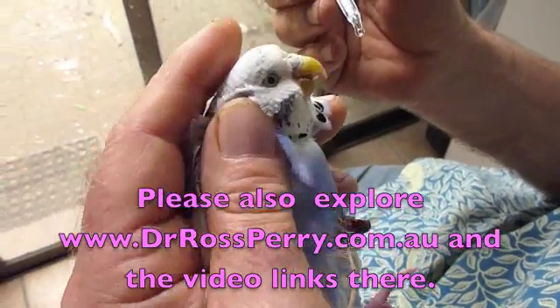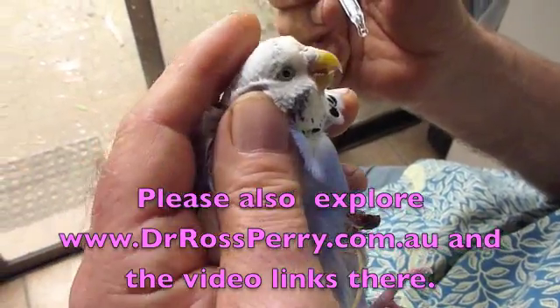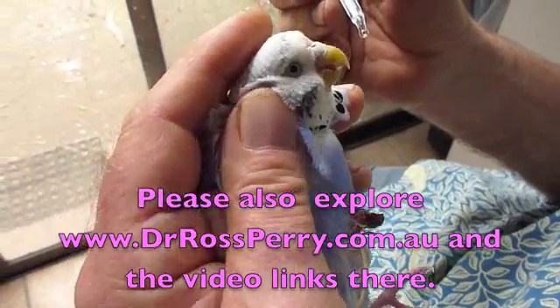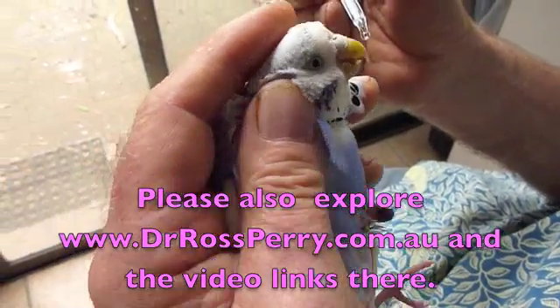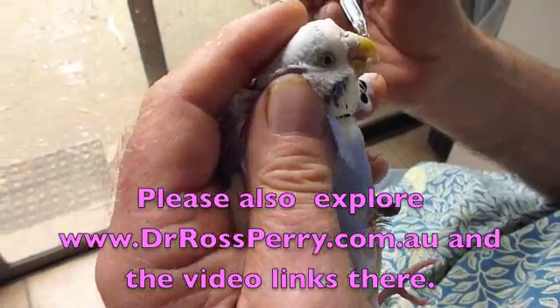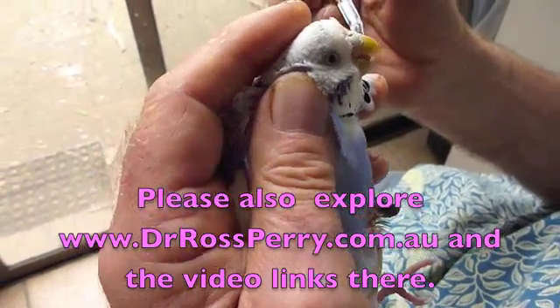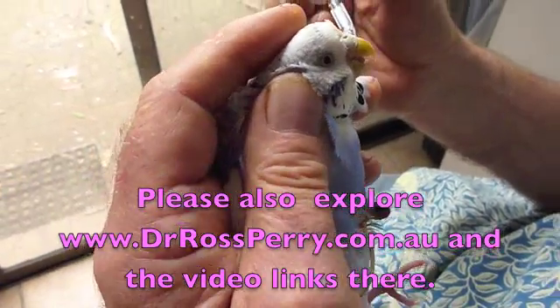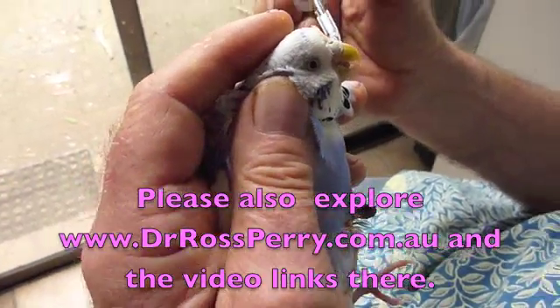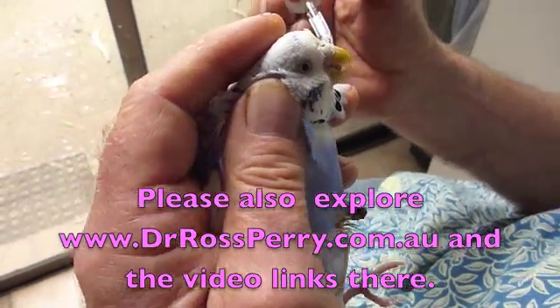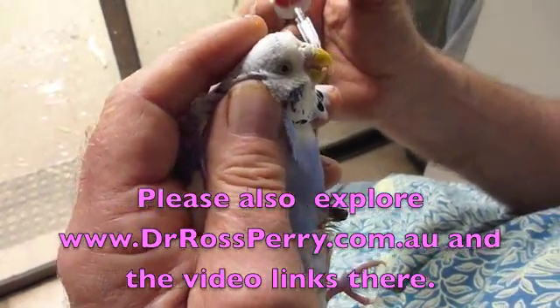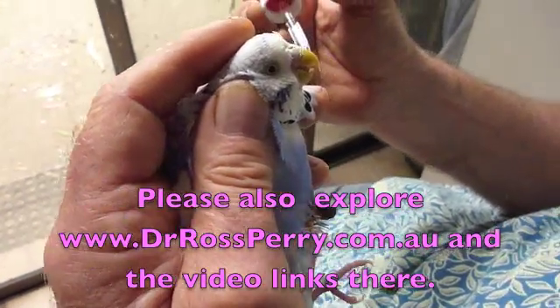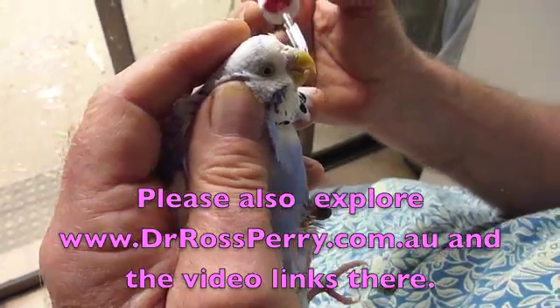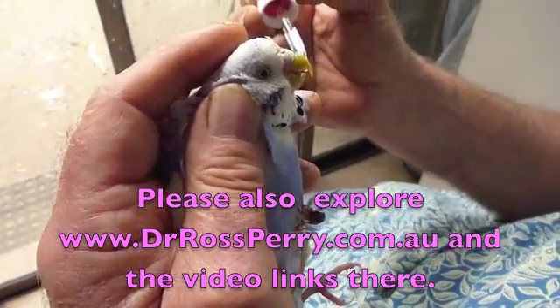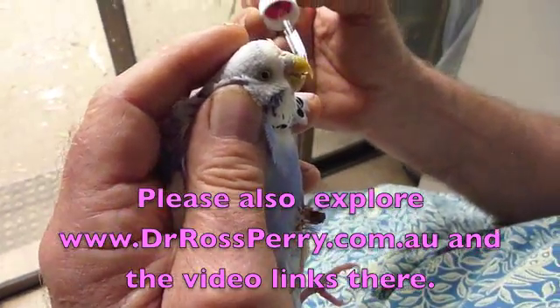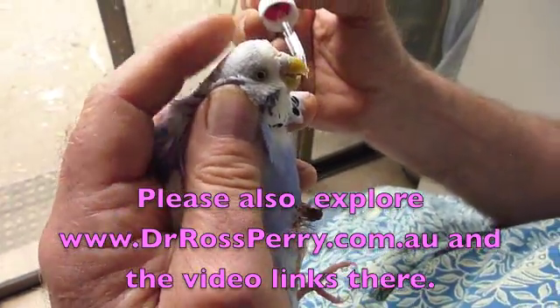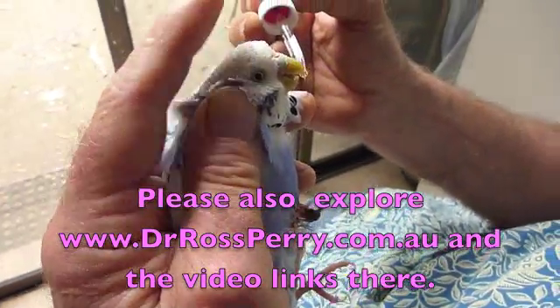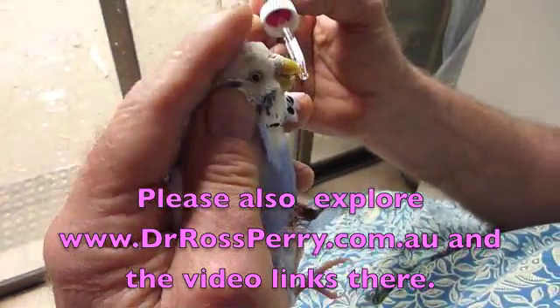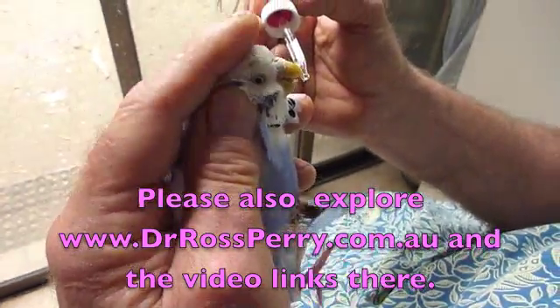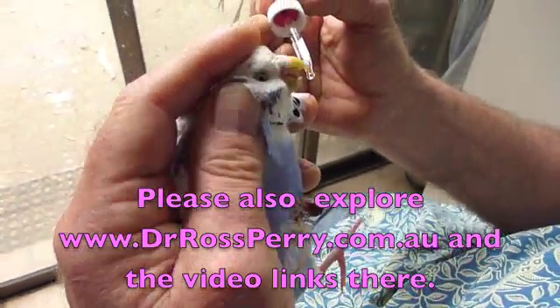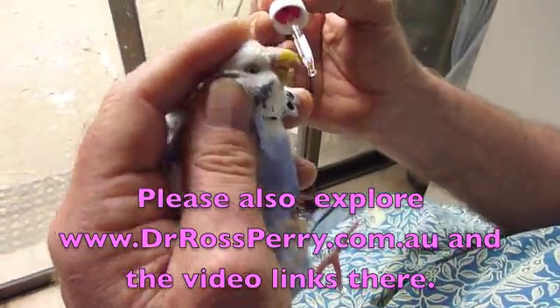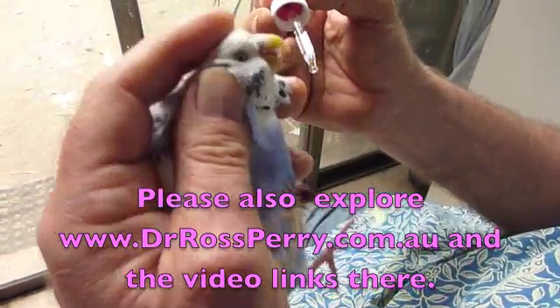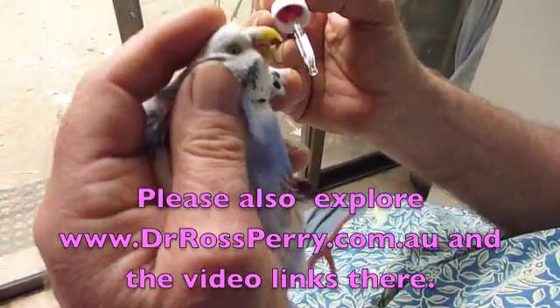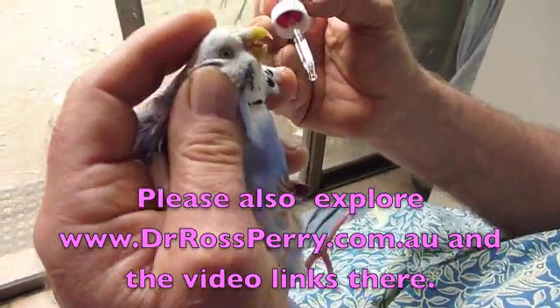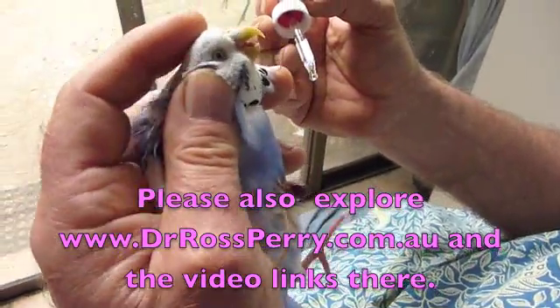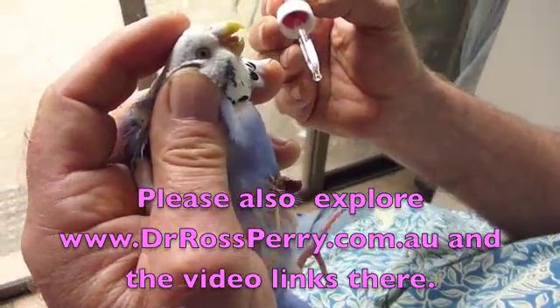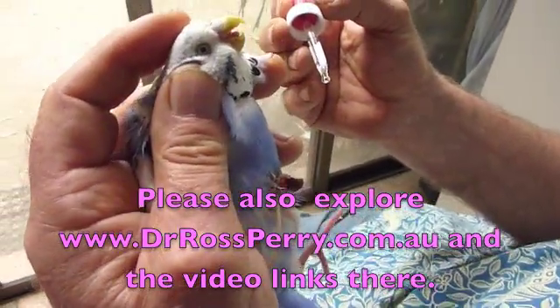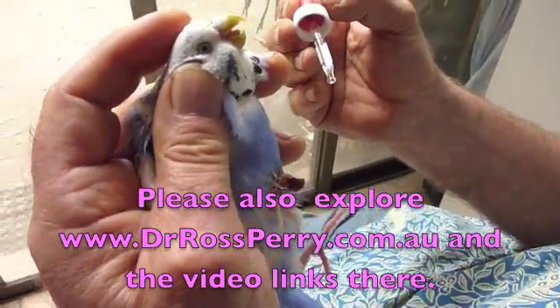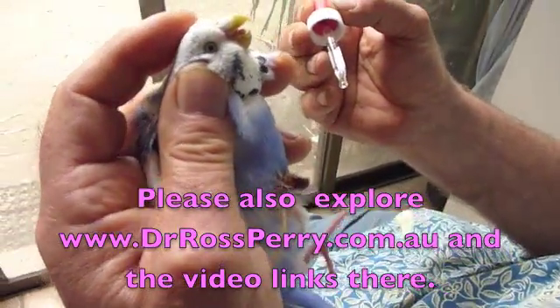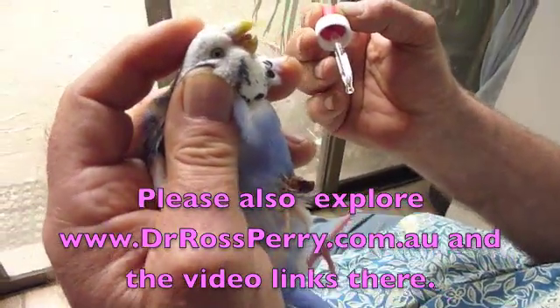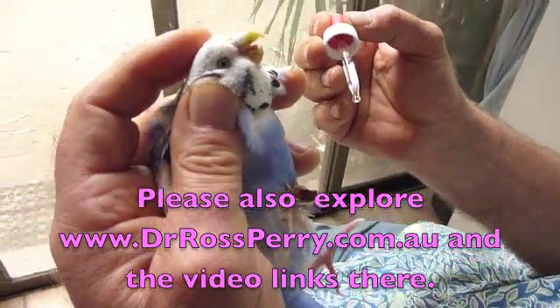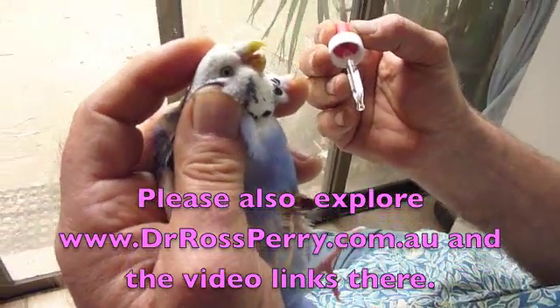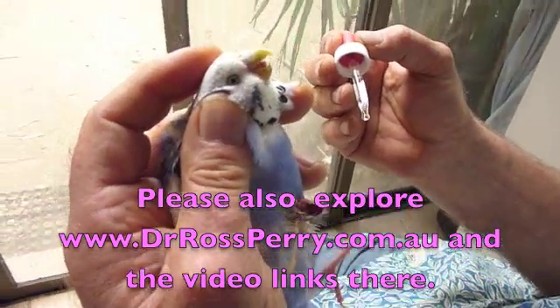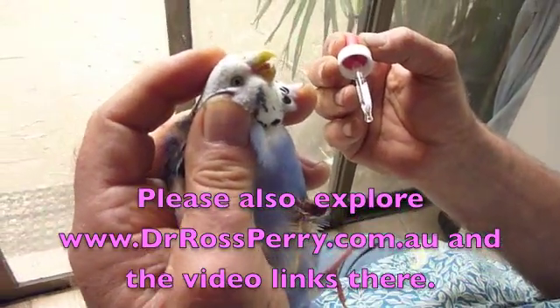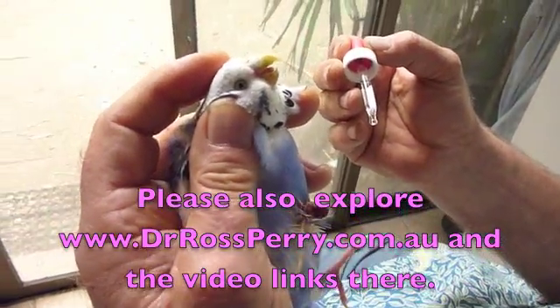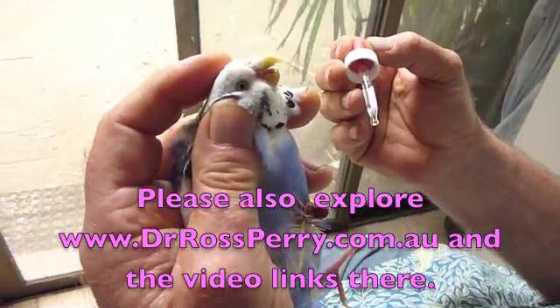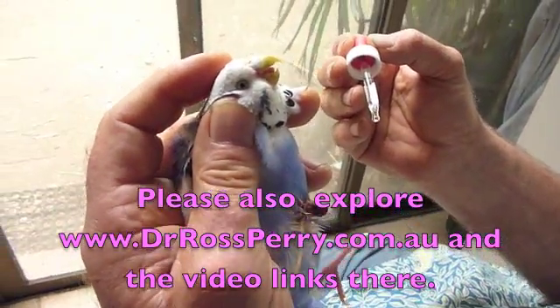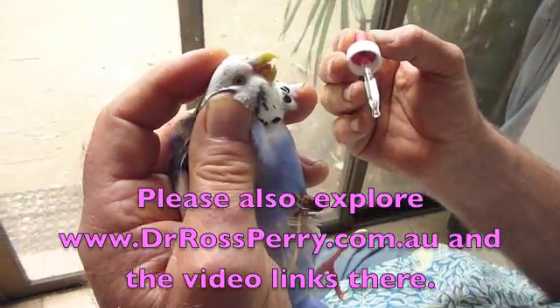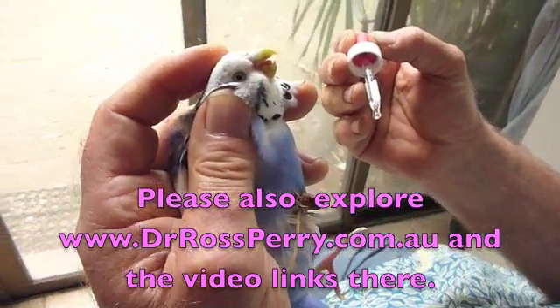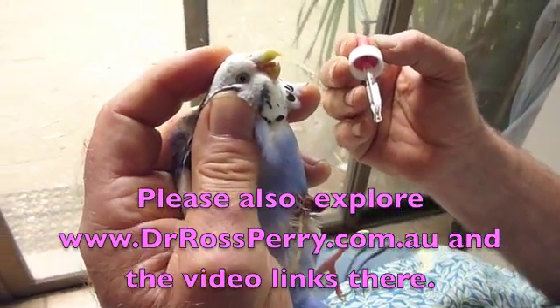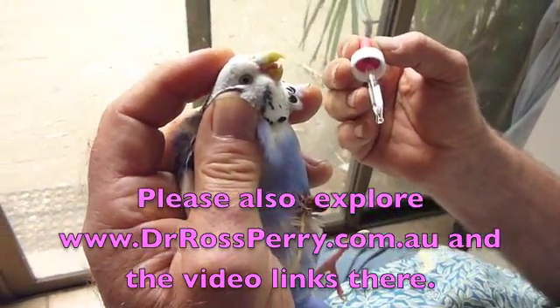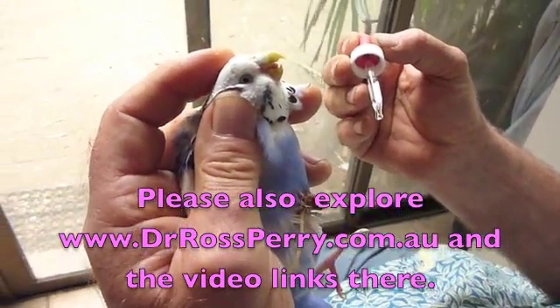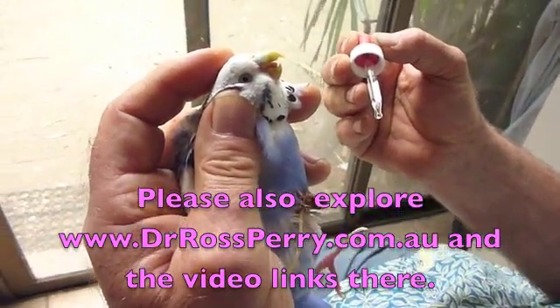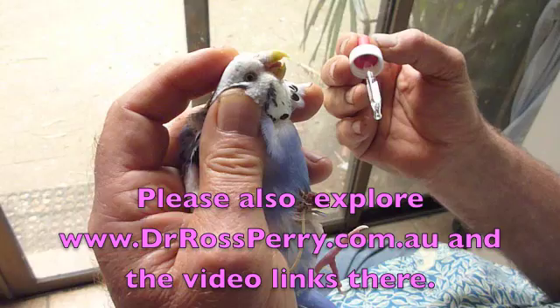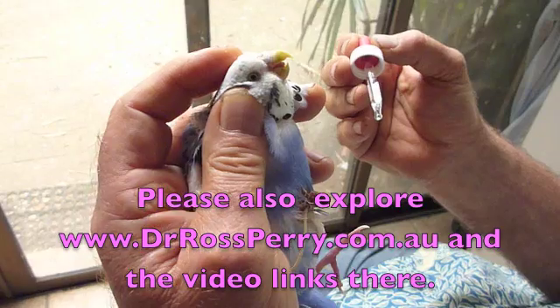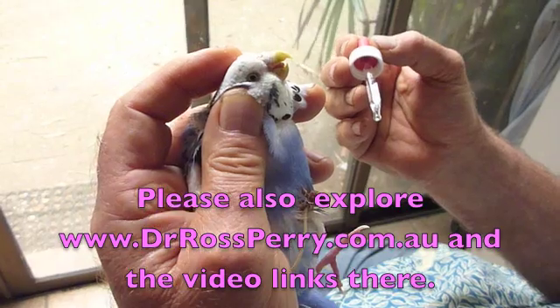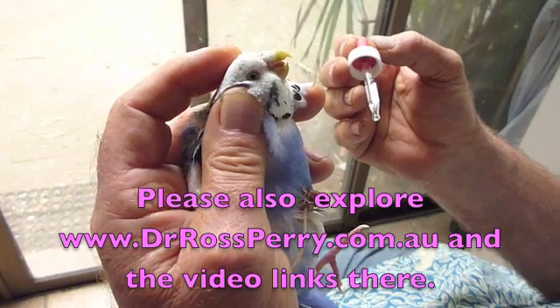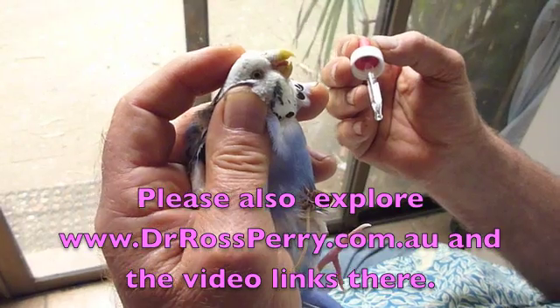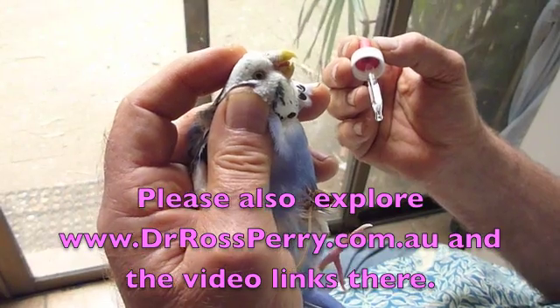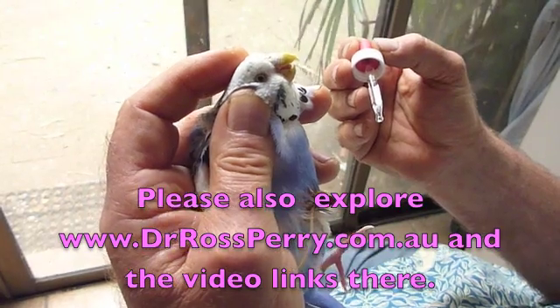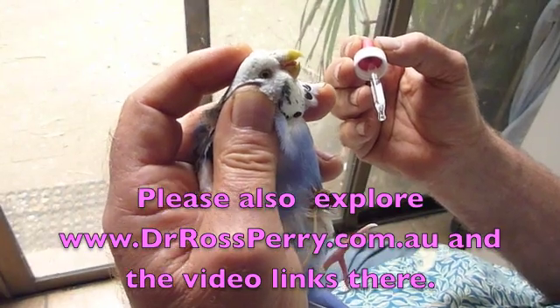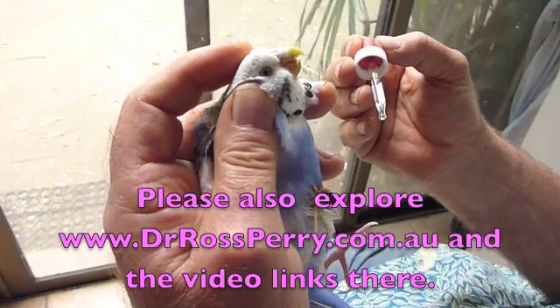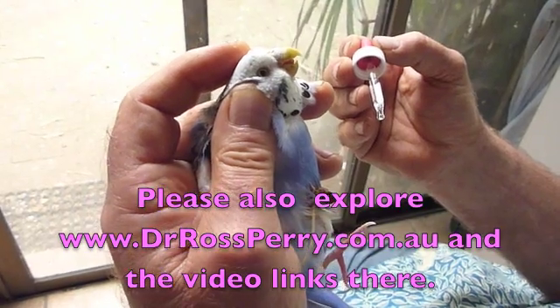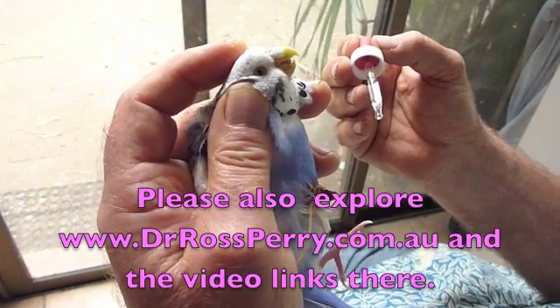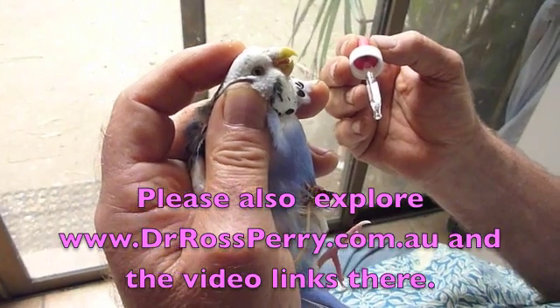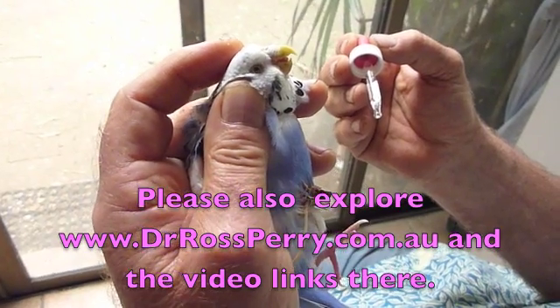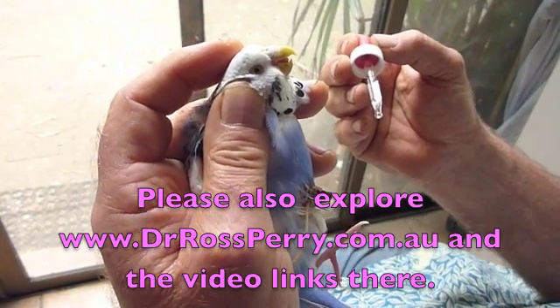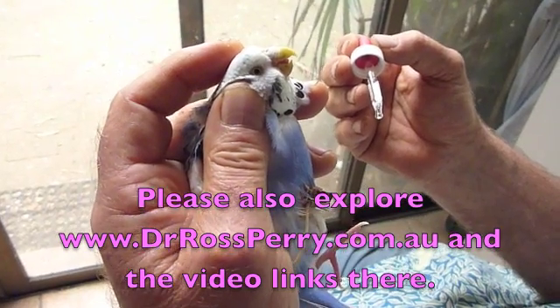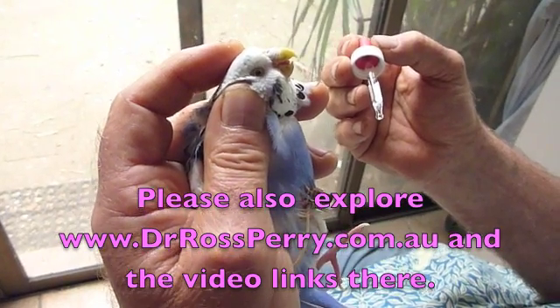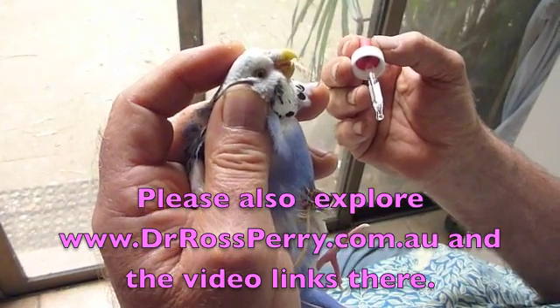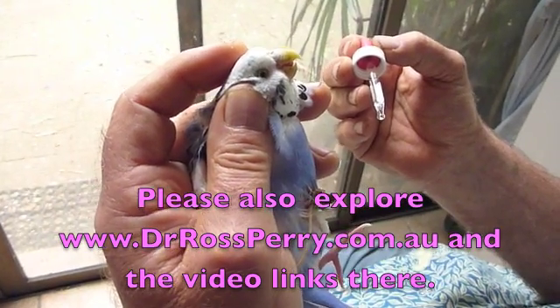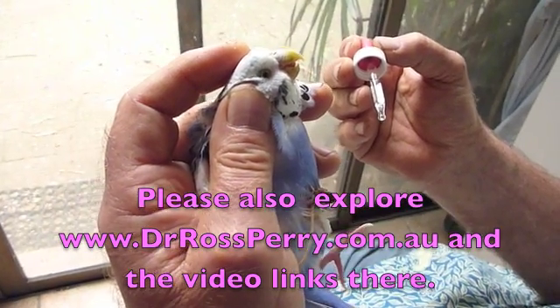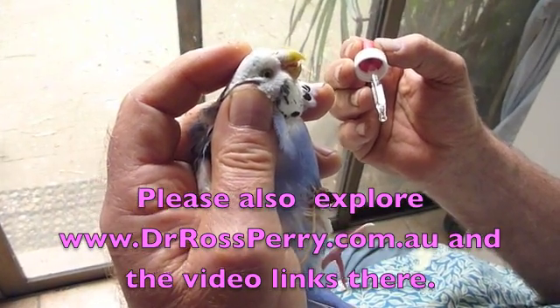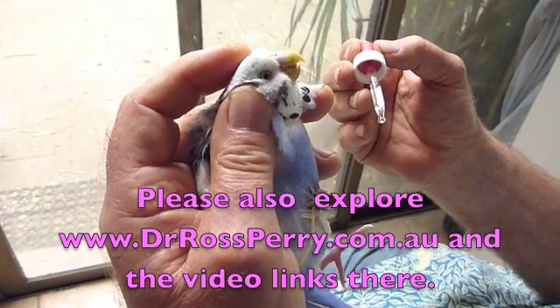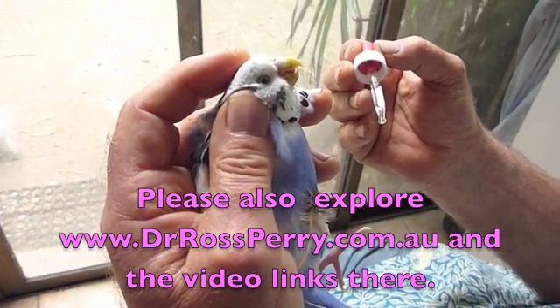And then tilt her upright, tilt the head back a little bit, let the drop run to the back of the mouth, and then we can put her back in the cage.